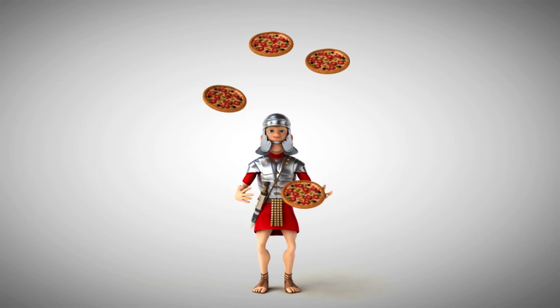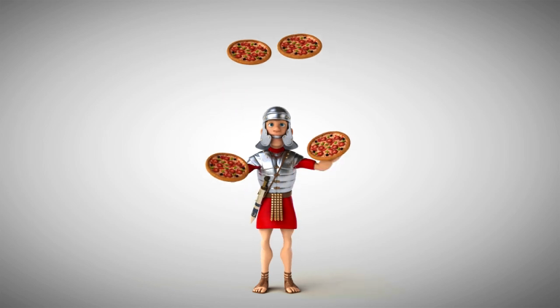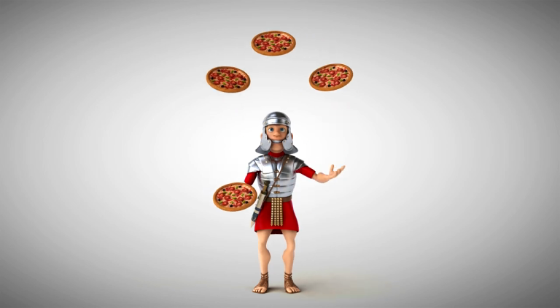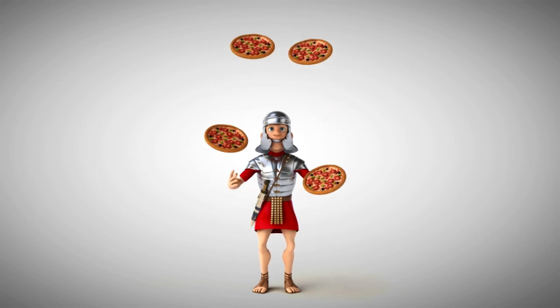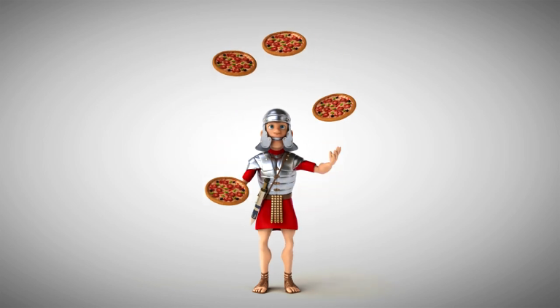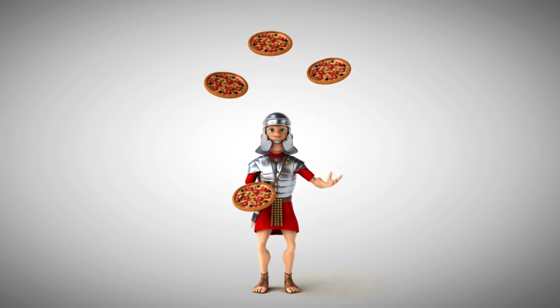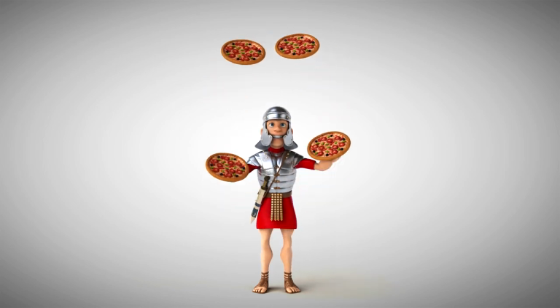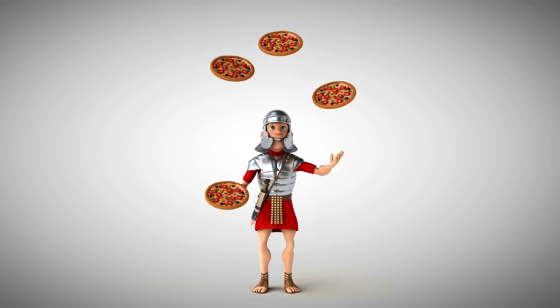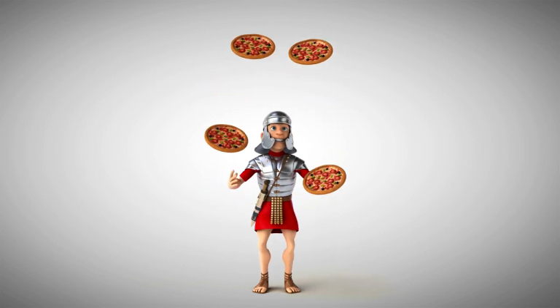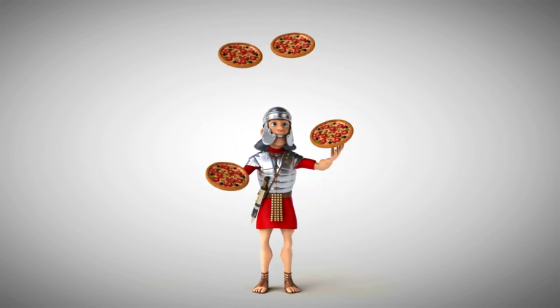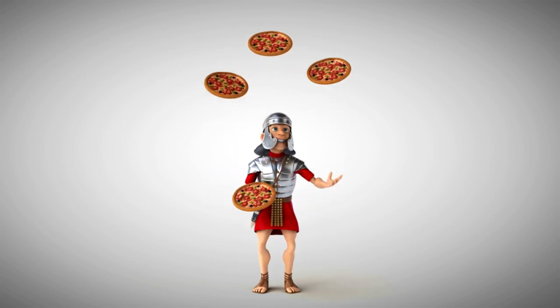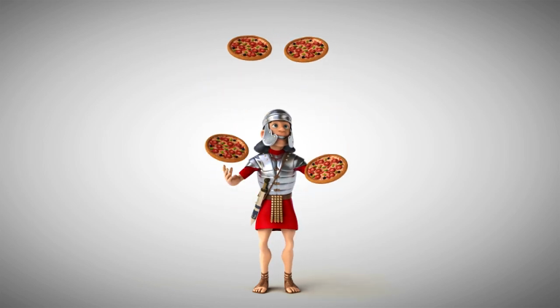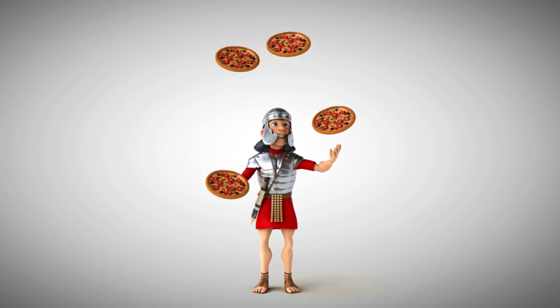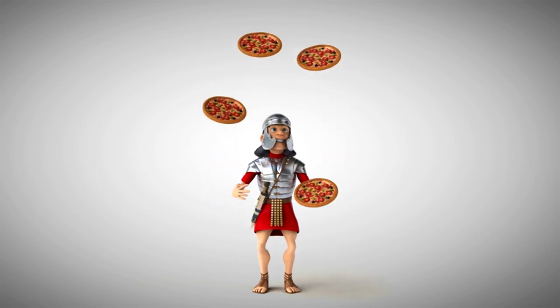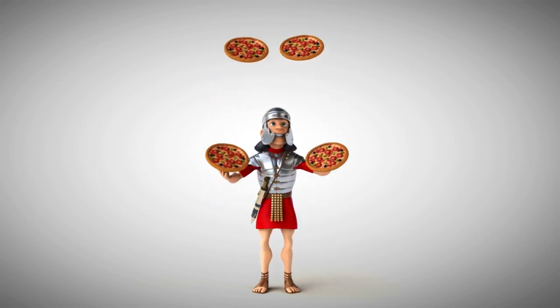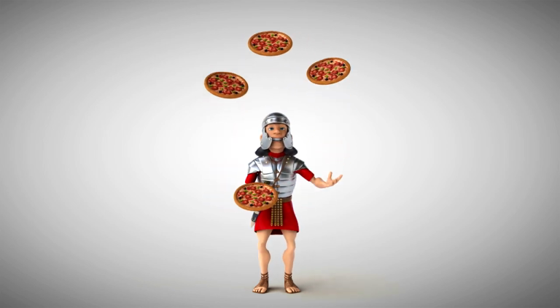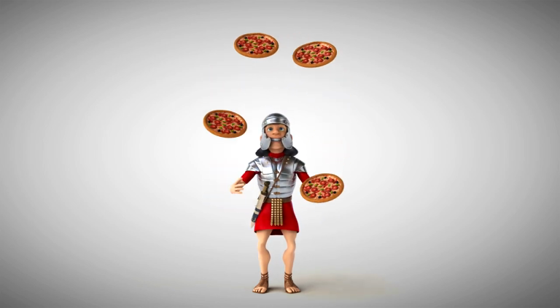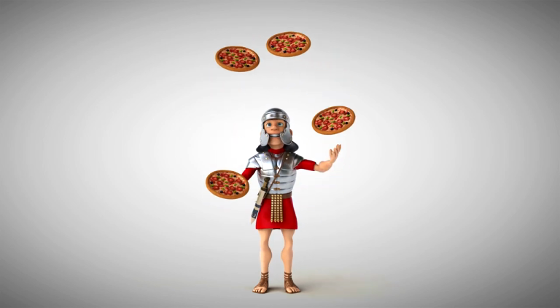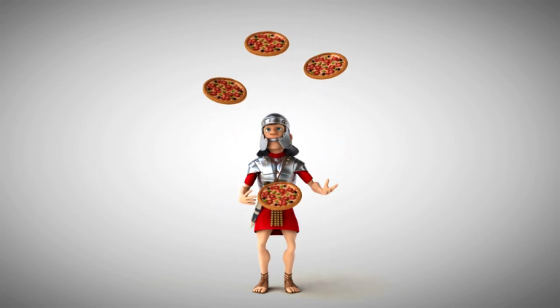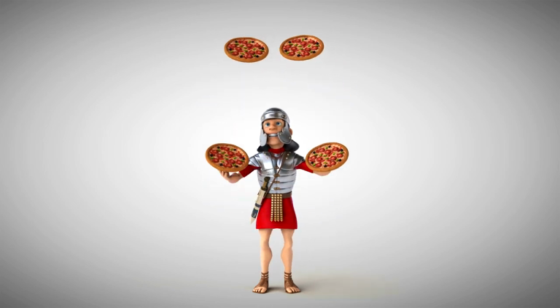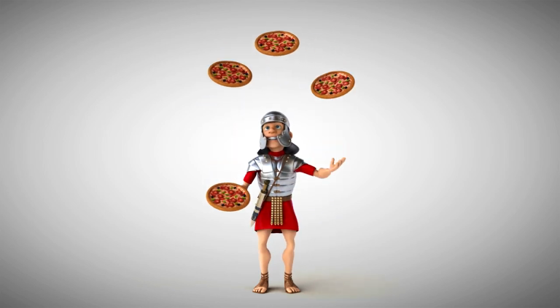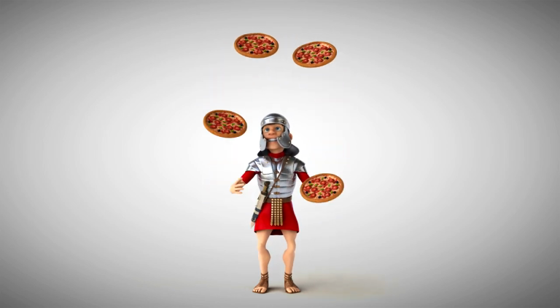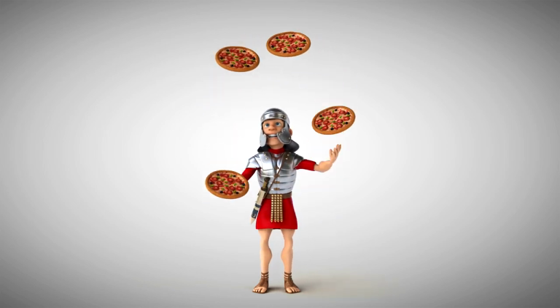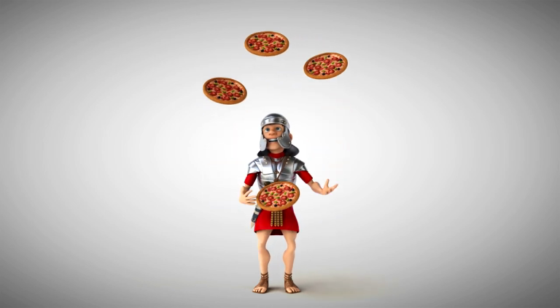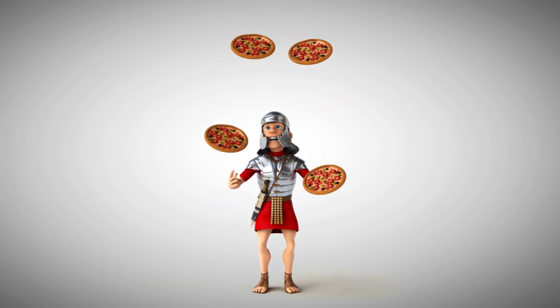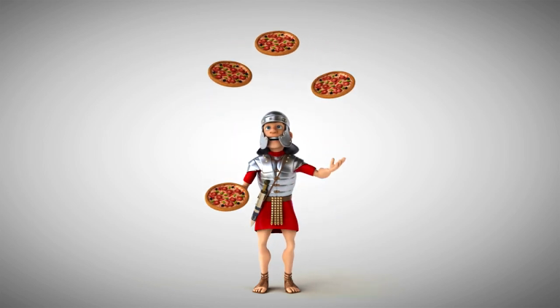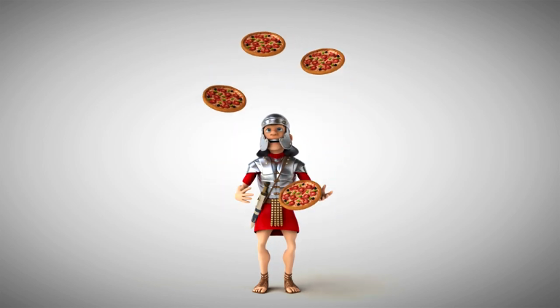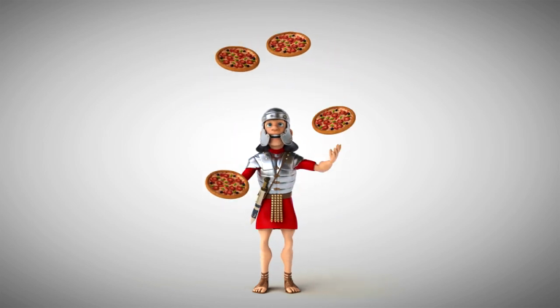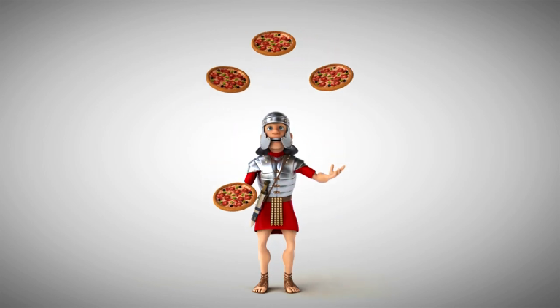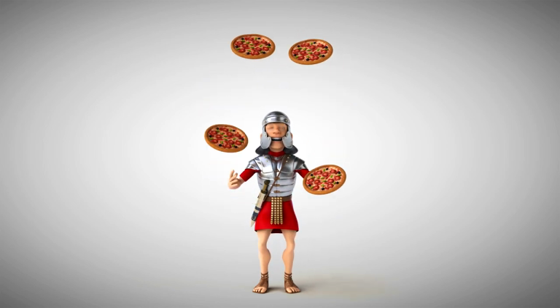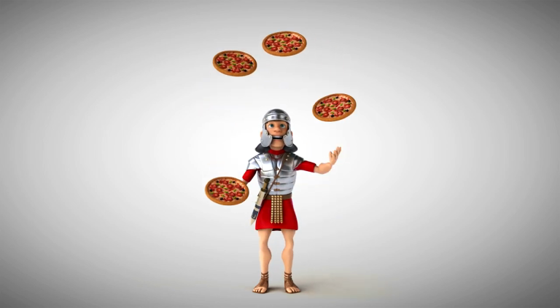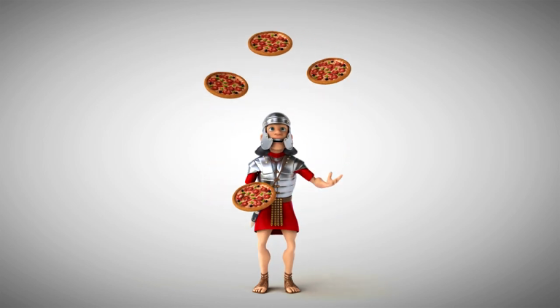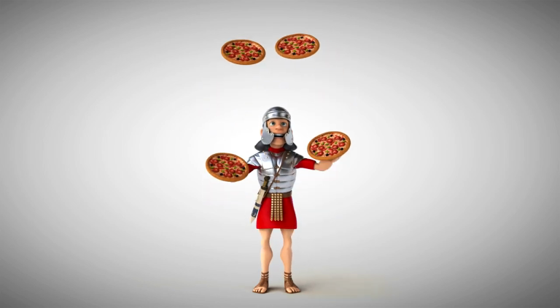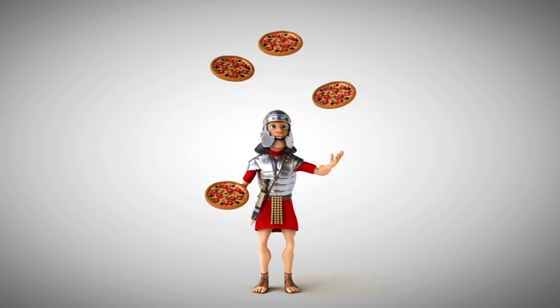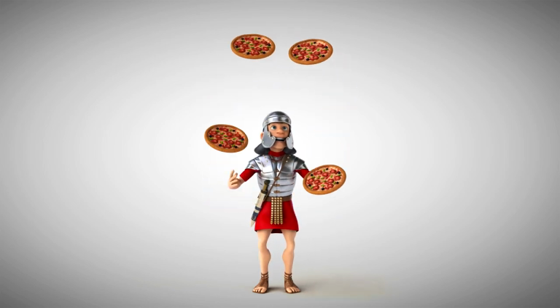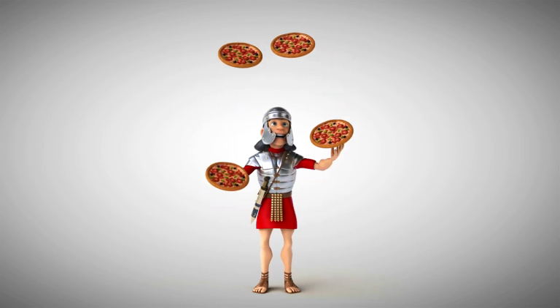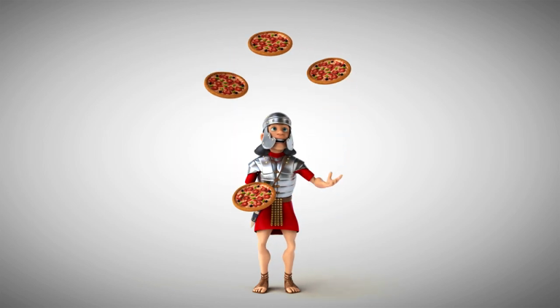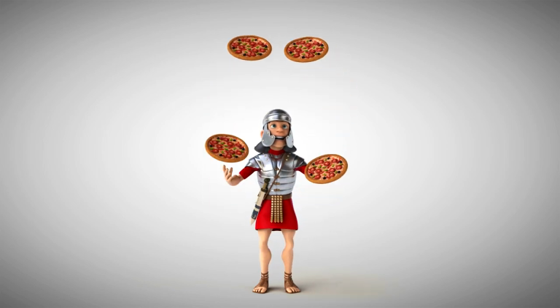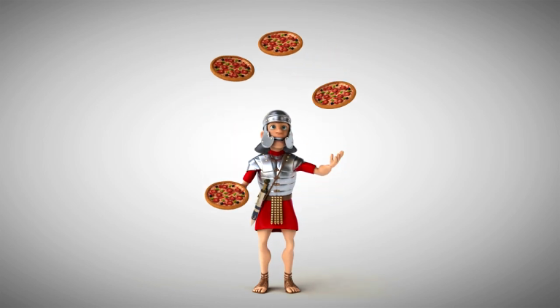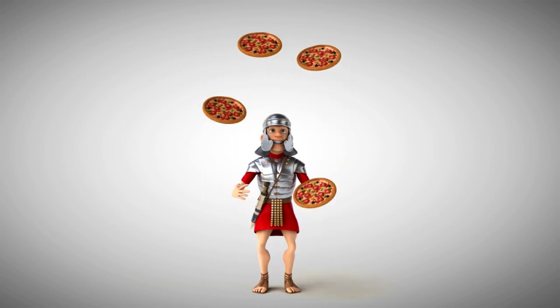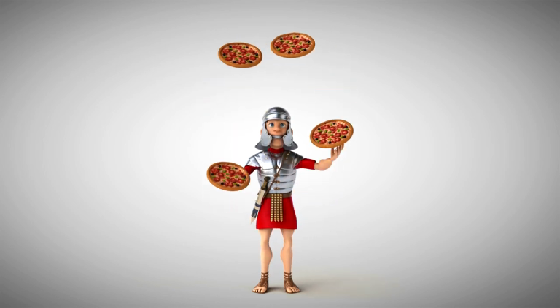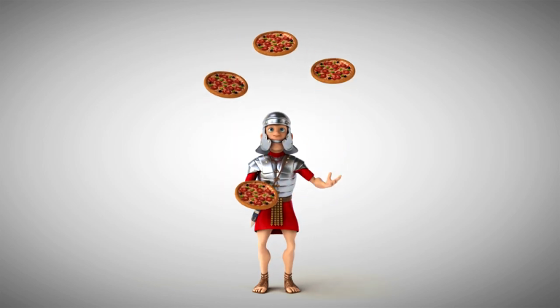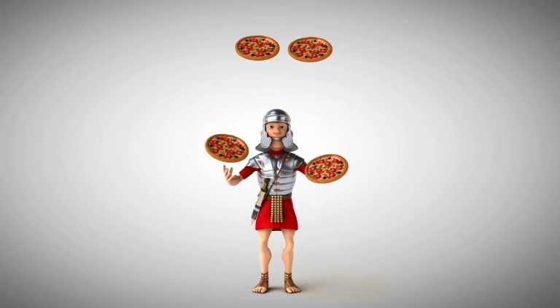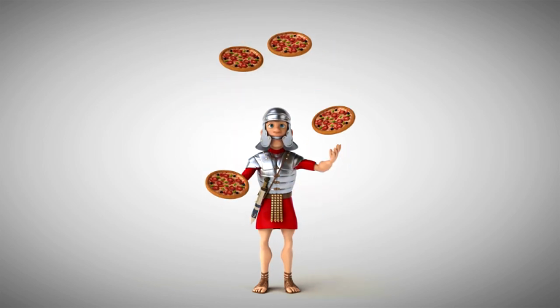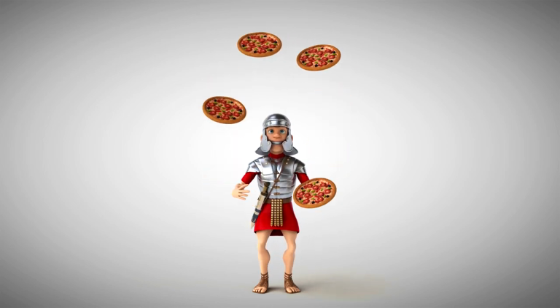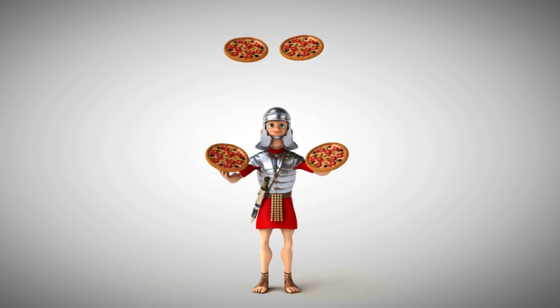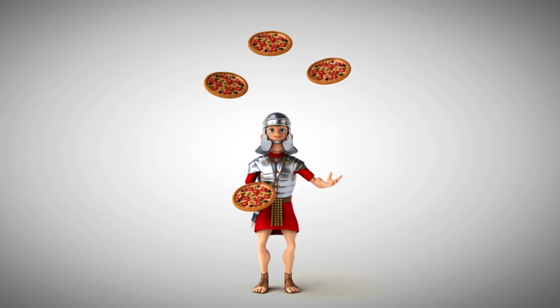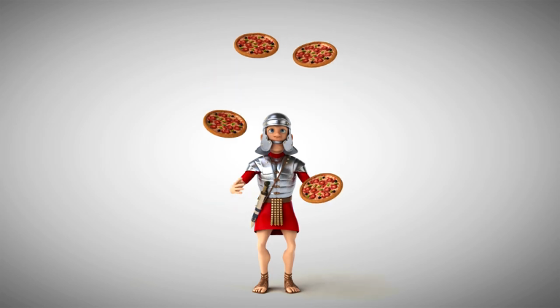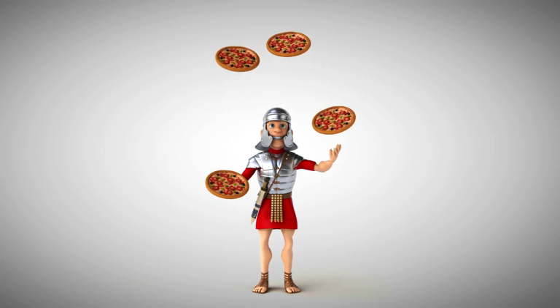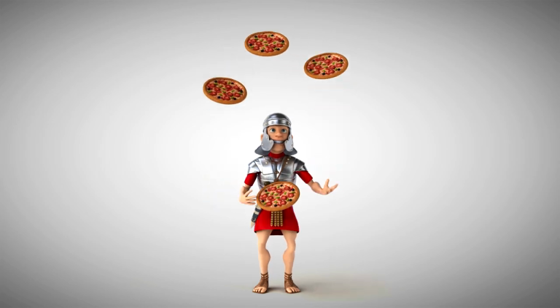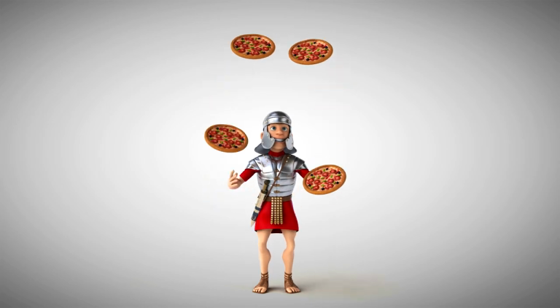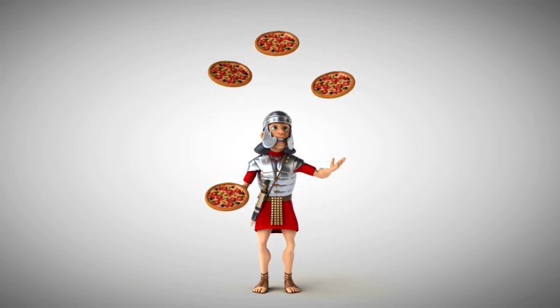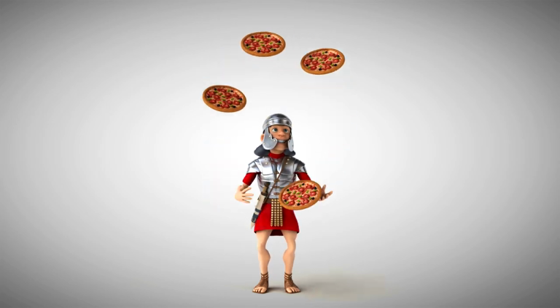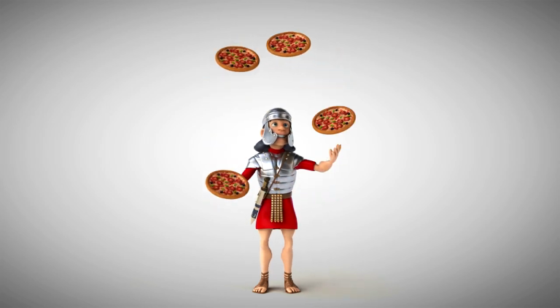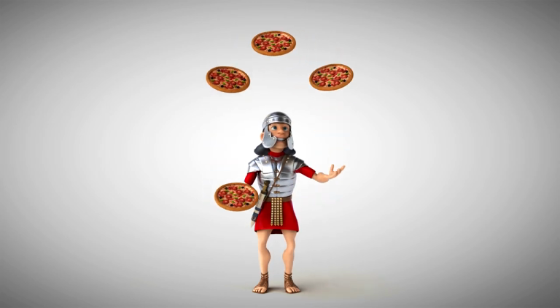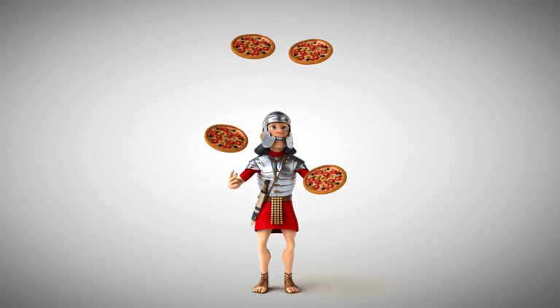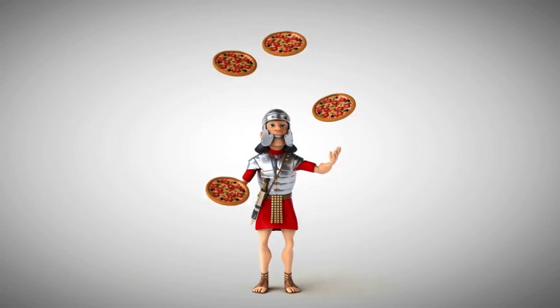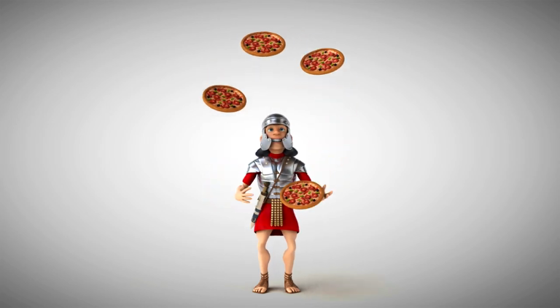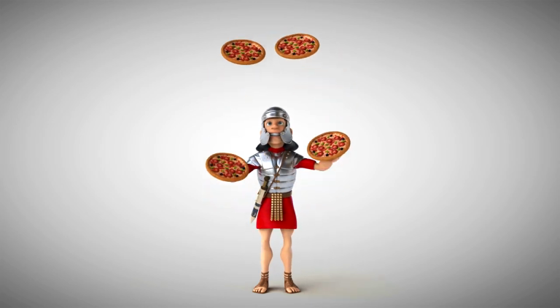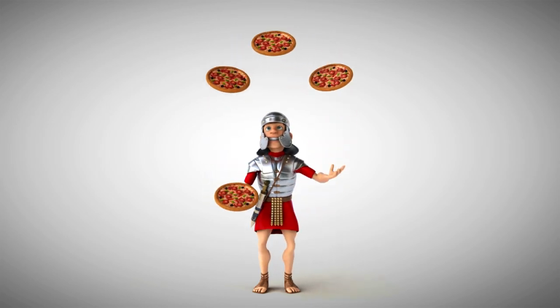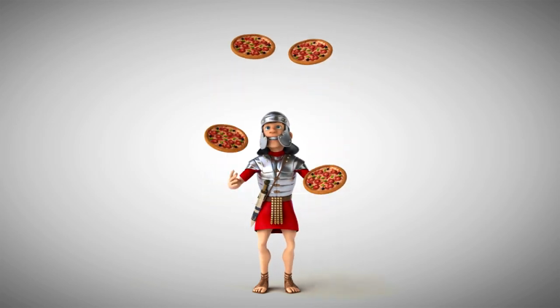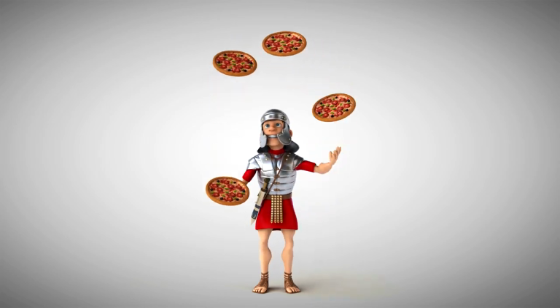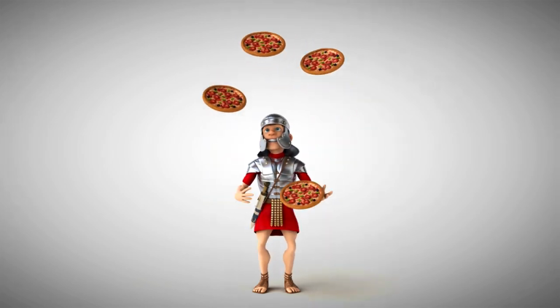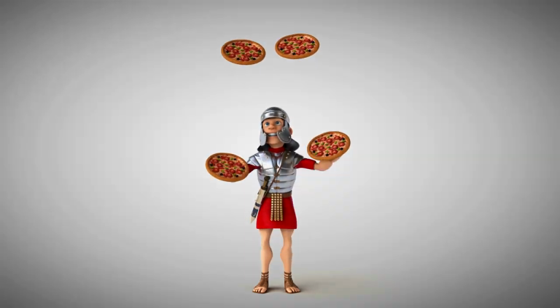If you like my content and you'd like to treat me with a pizza for it, please consider supporting me on Patreon. Link in the description below.